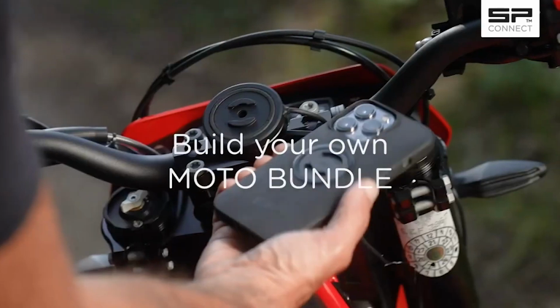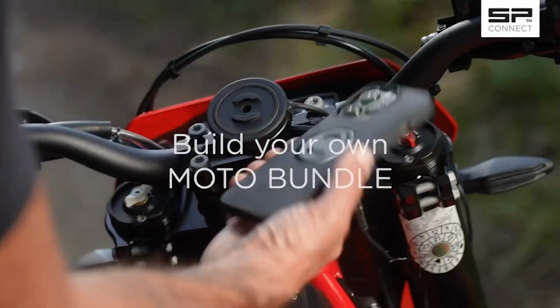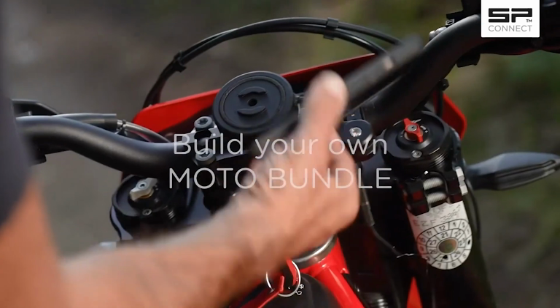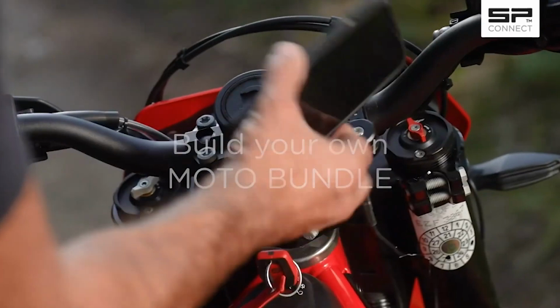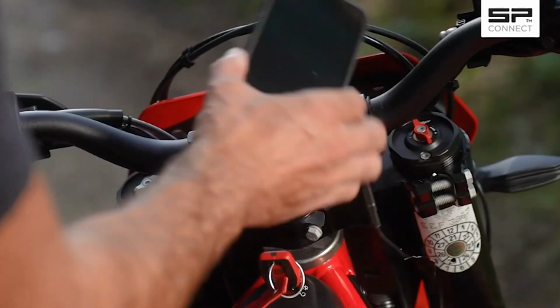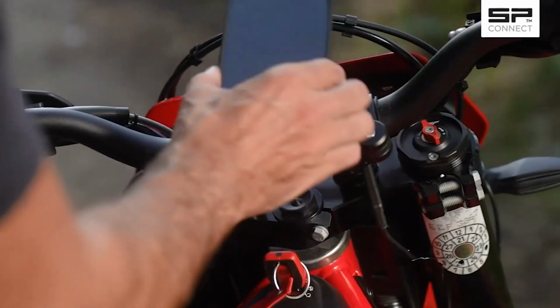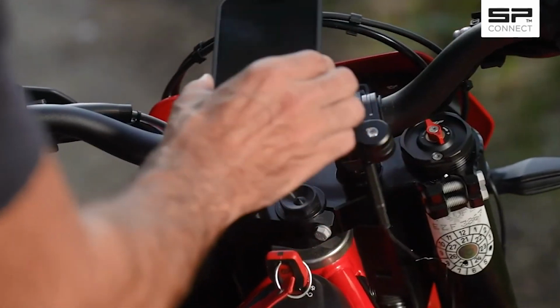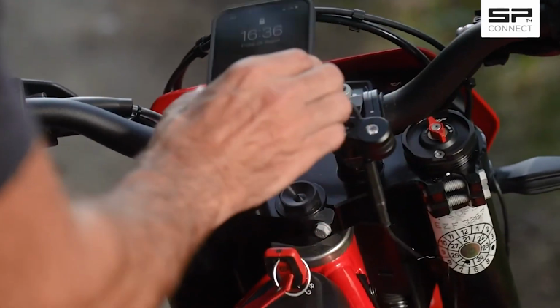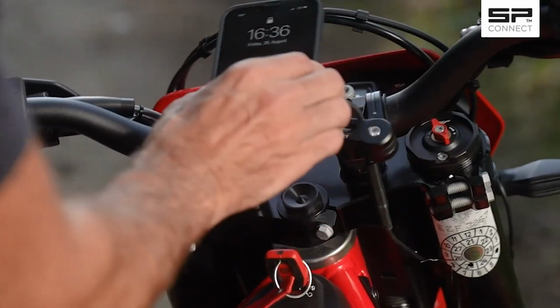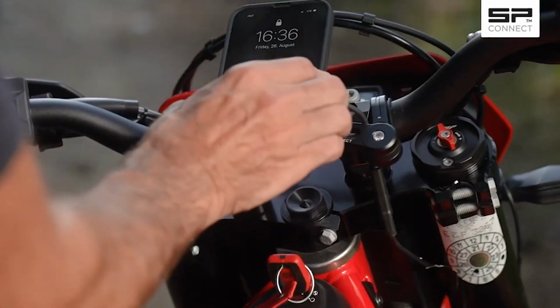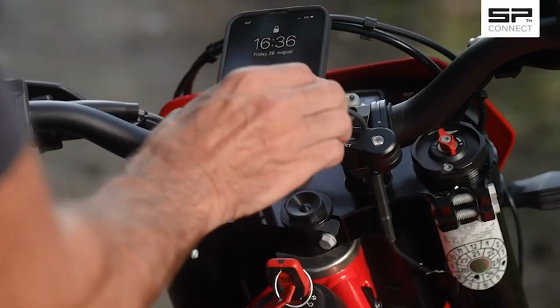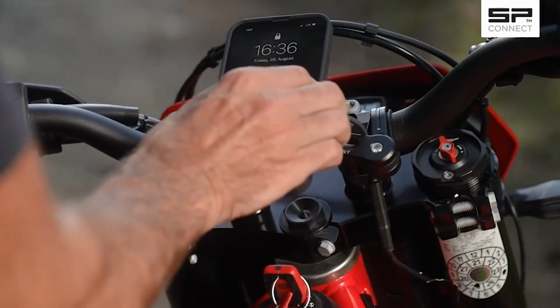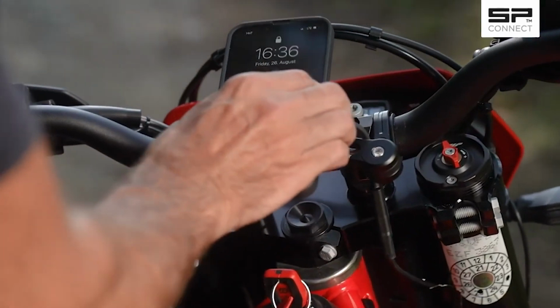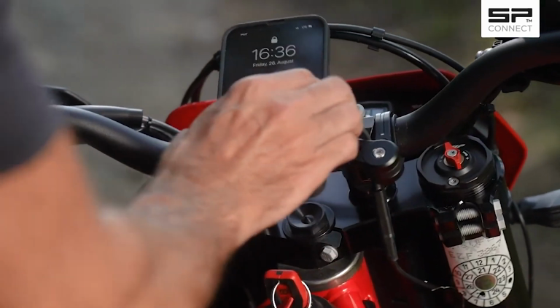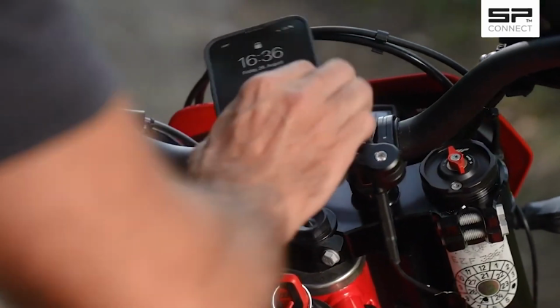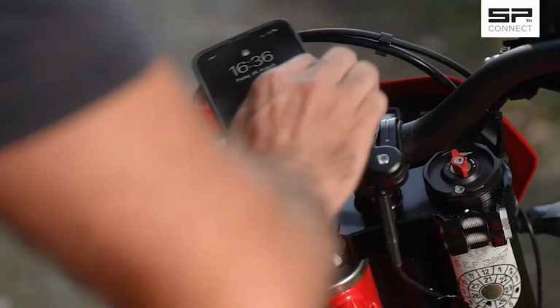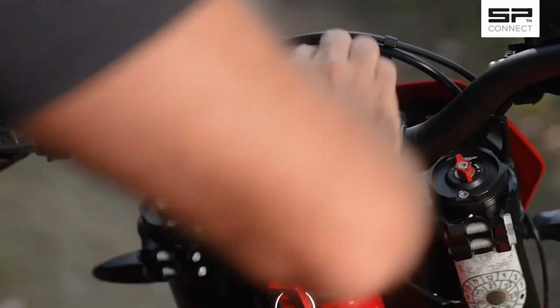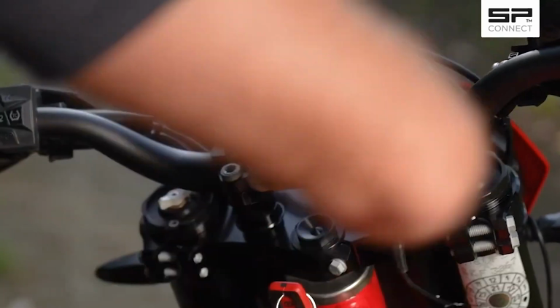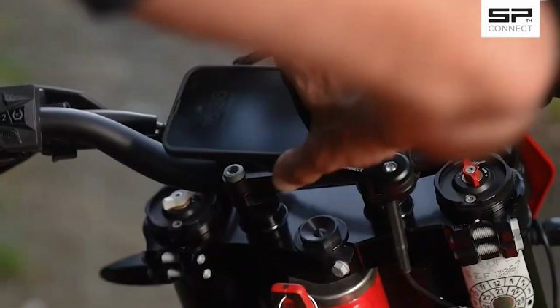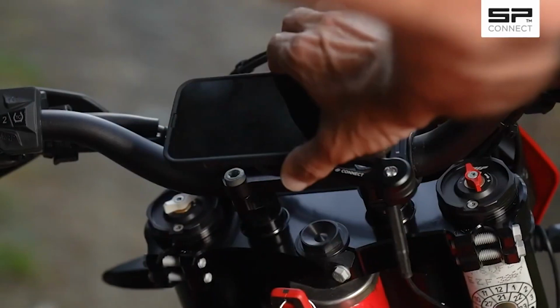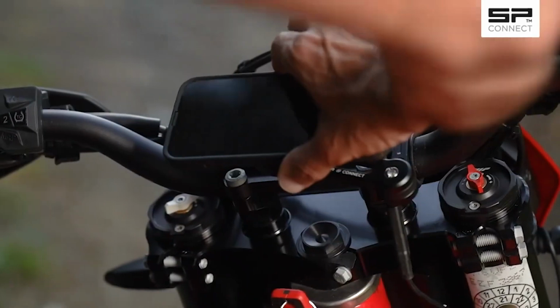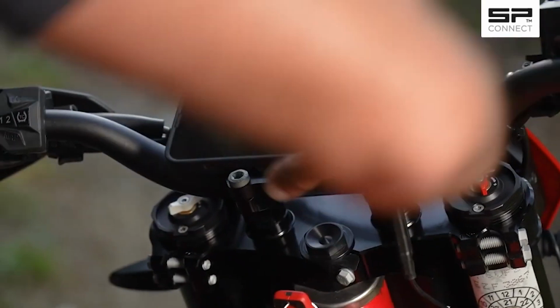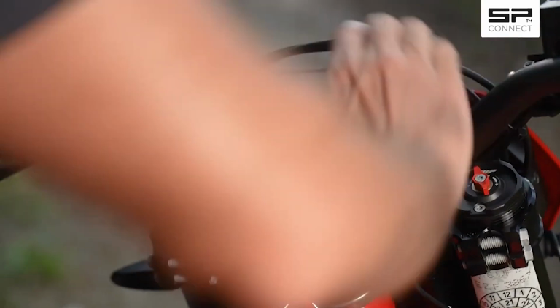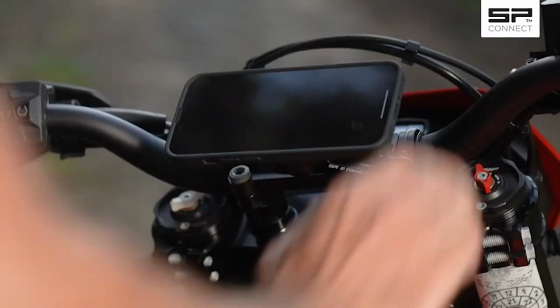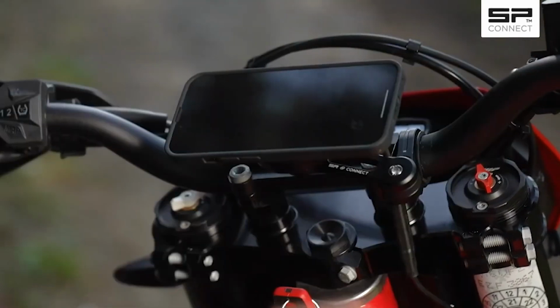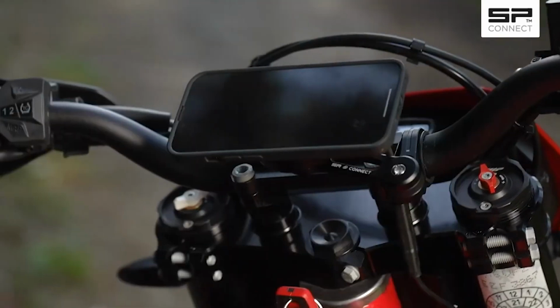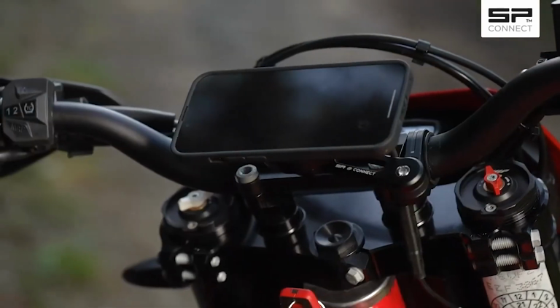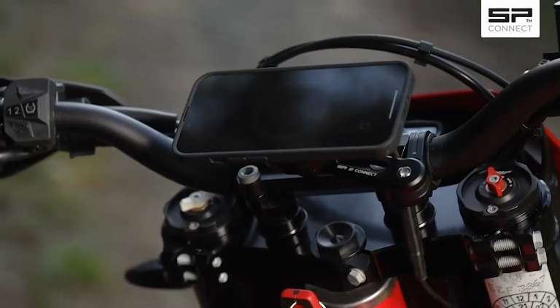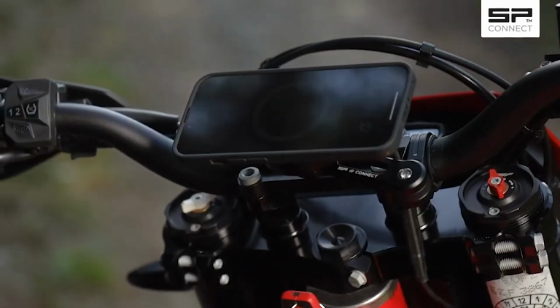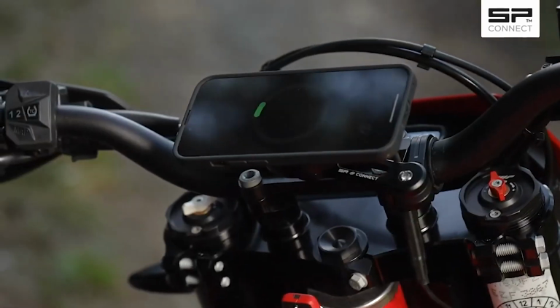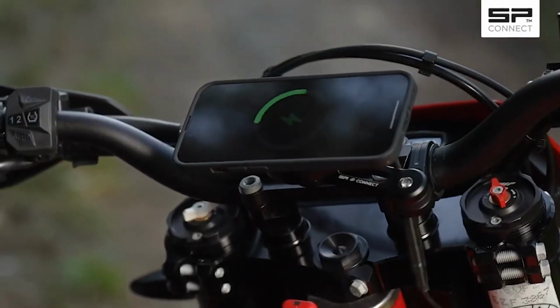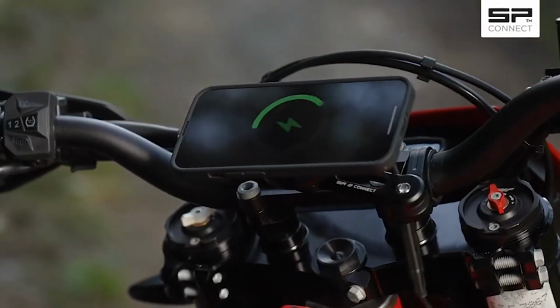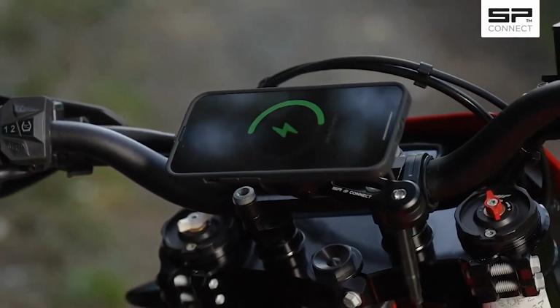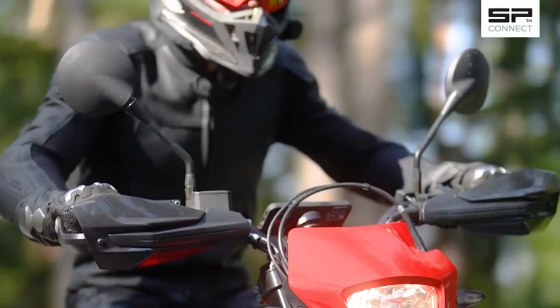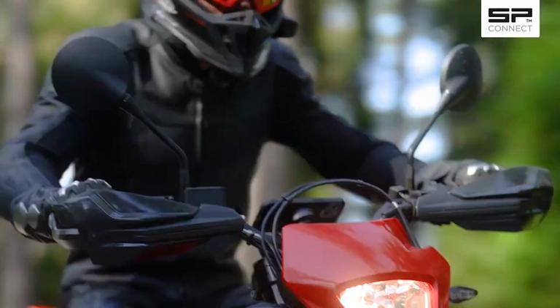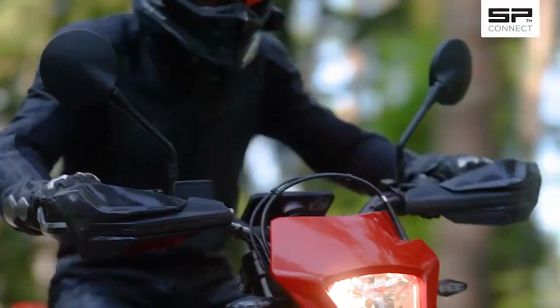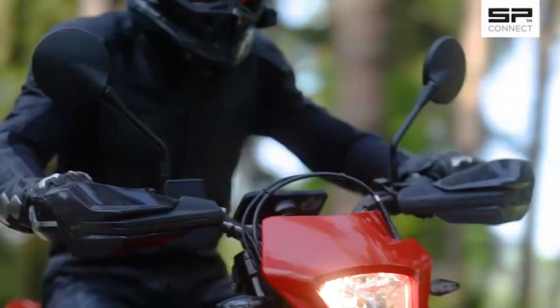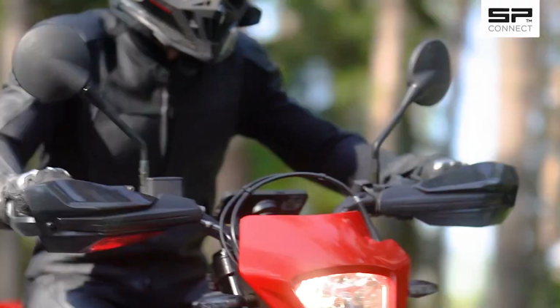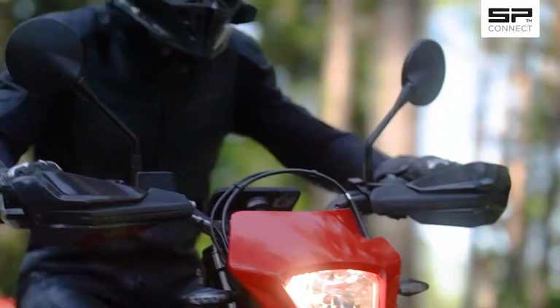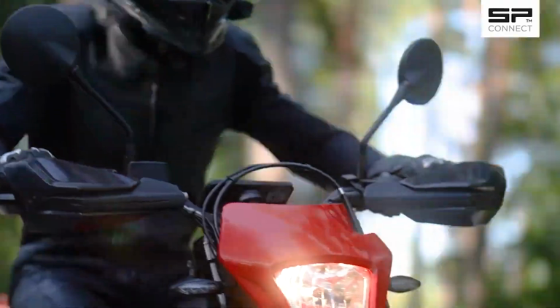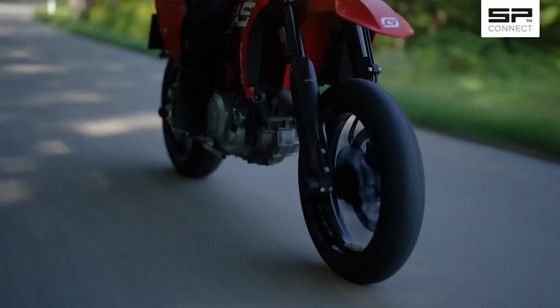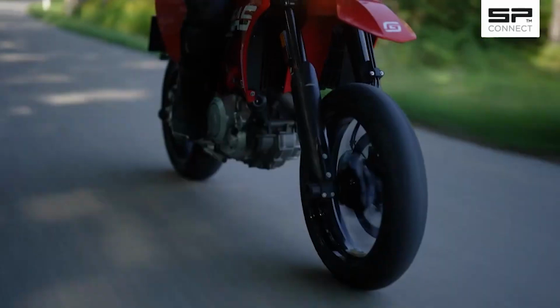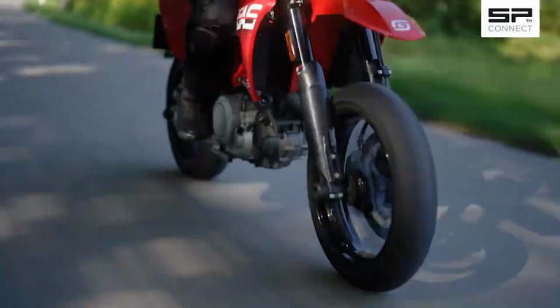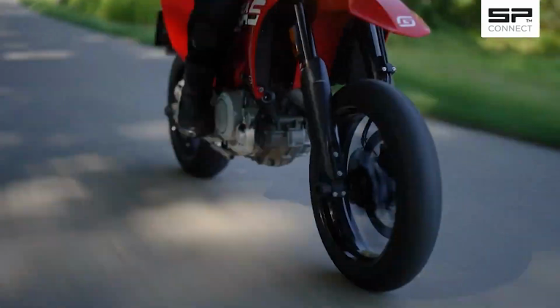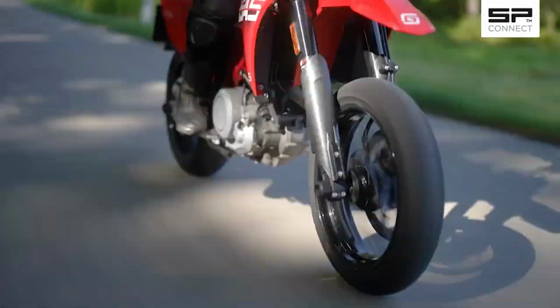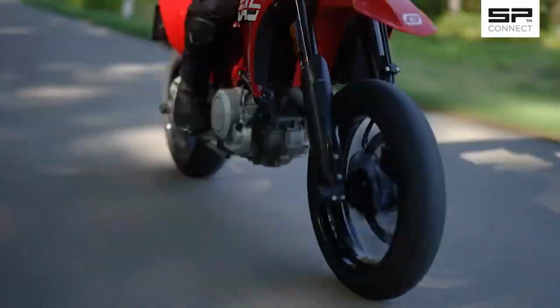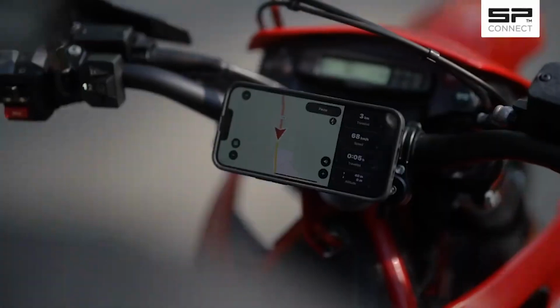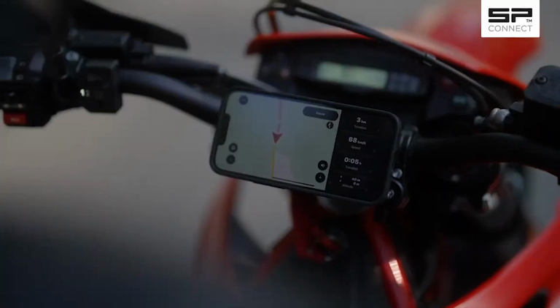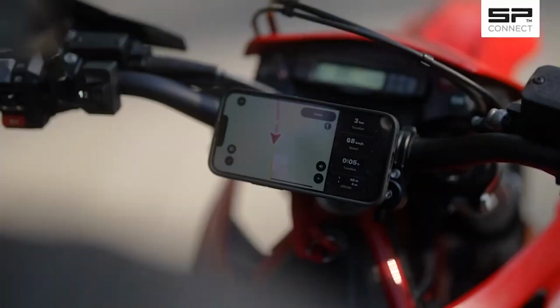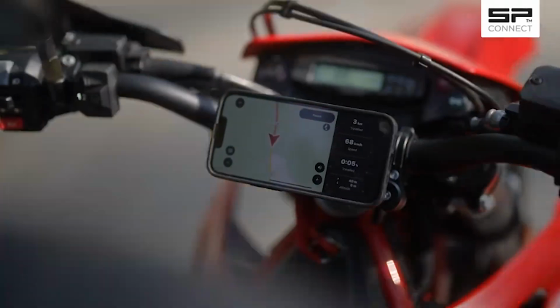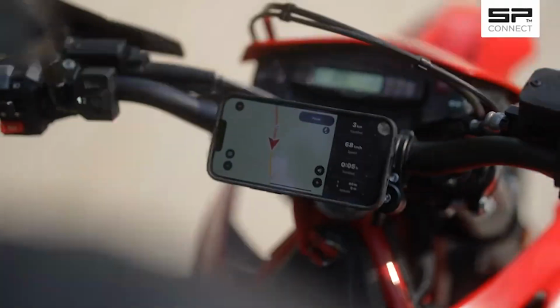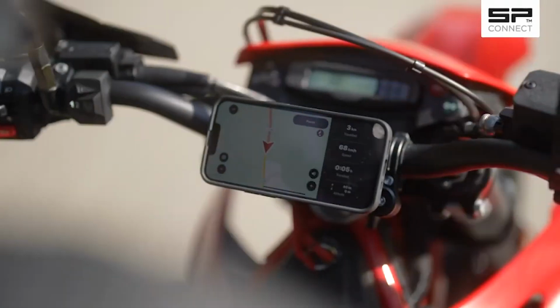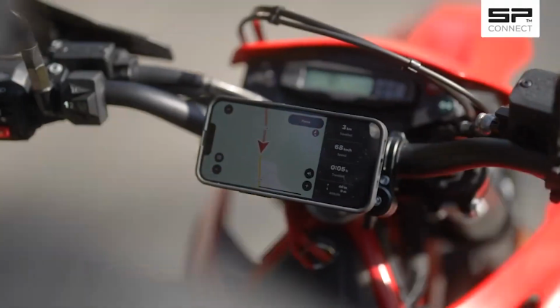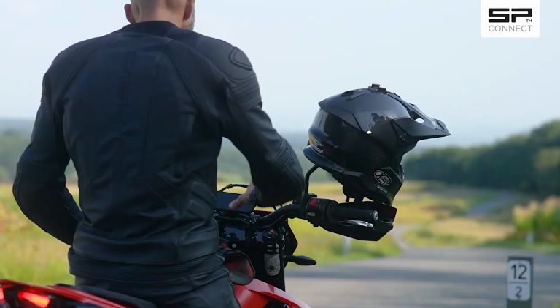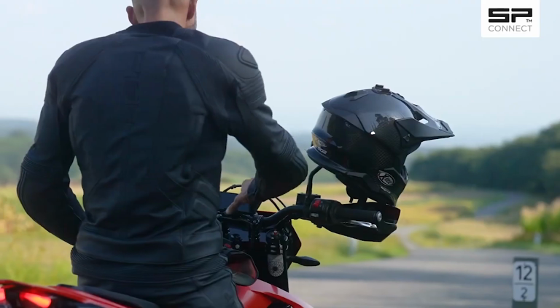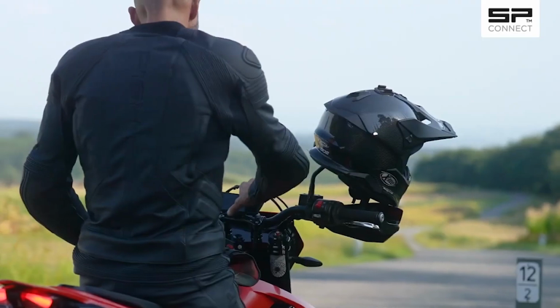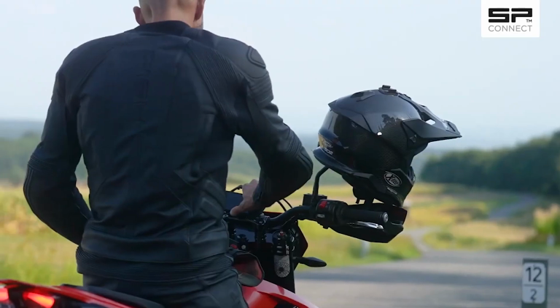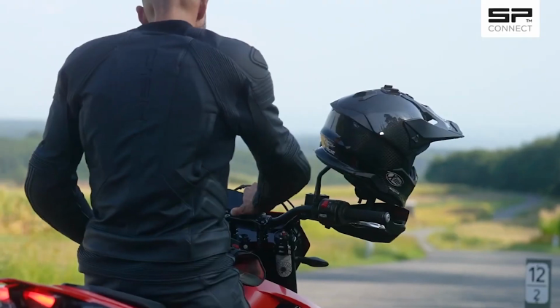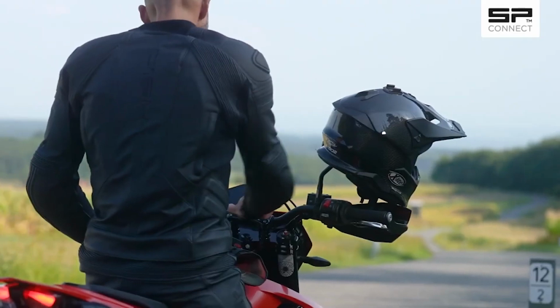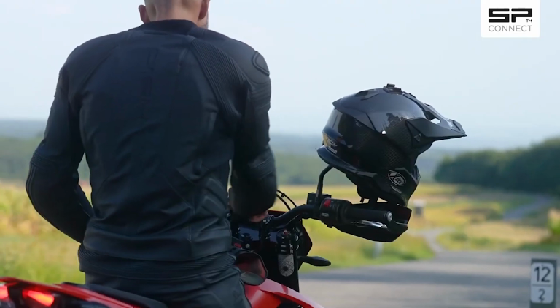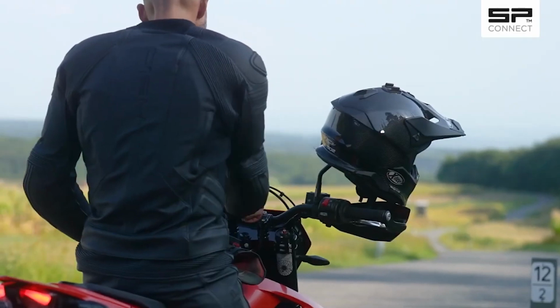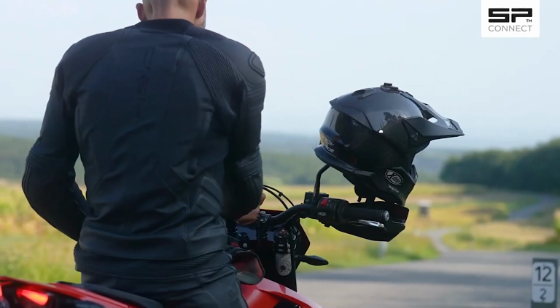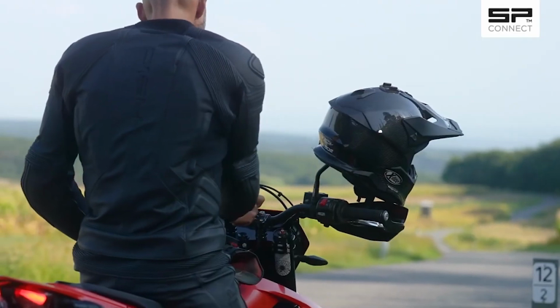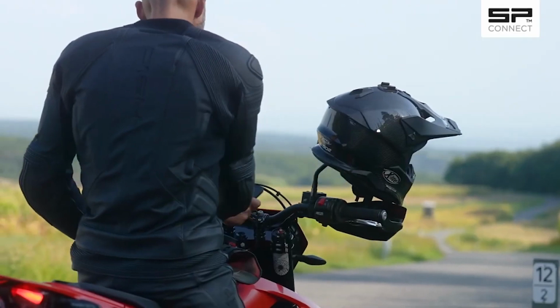Living an active life should be as easy as possible. At SP Connect, we do our best to keep you connected during your adventures.